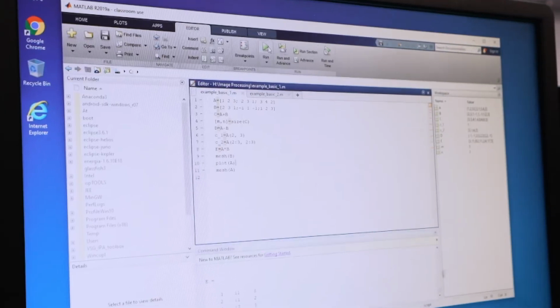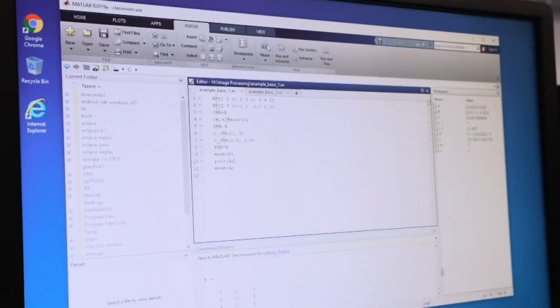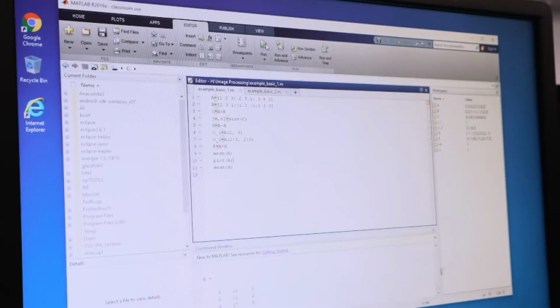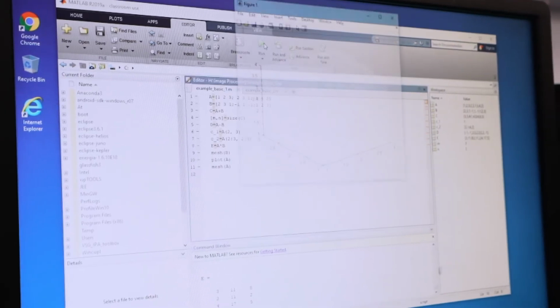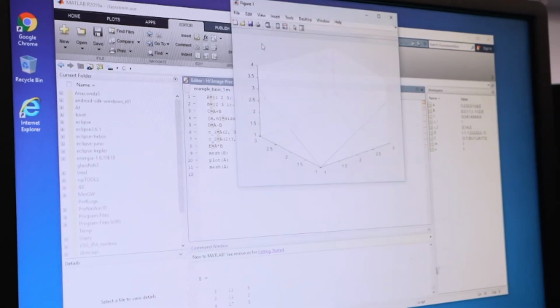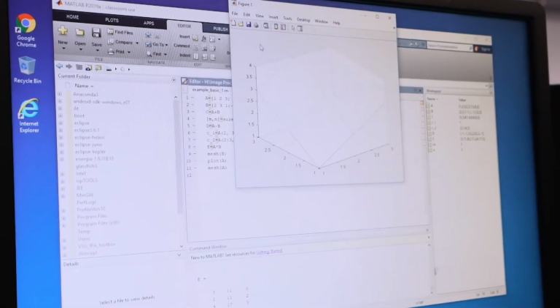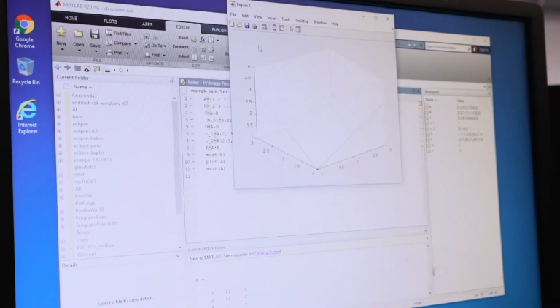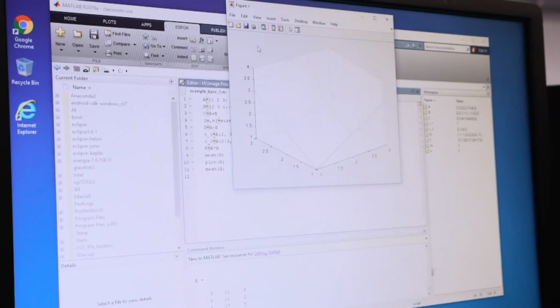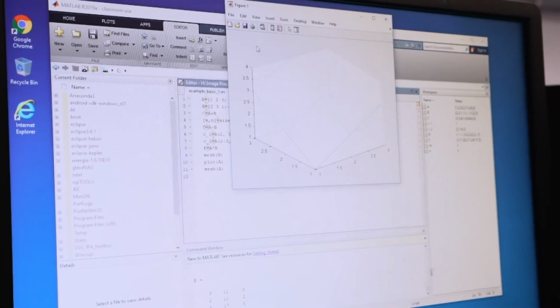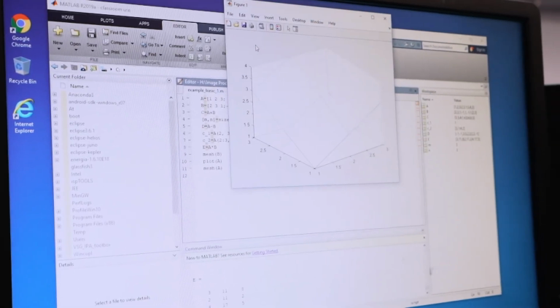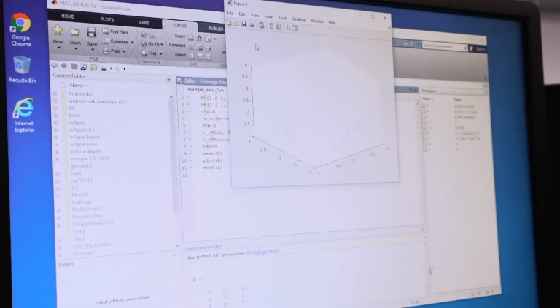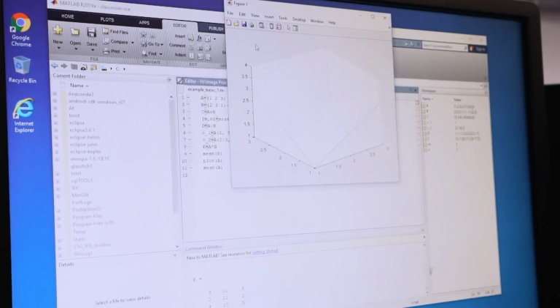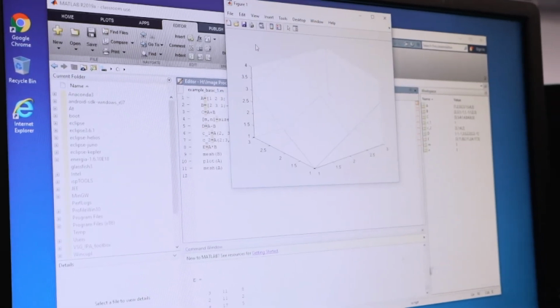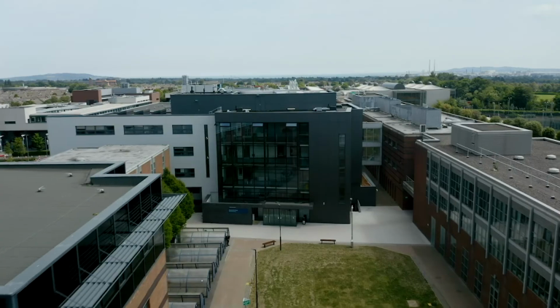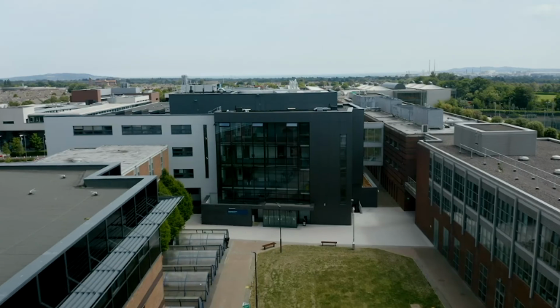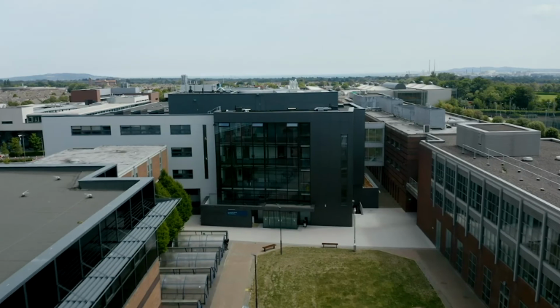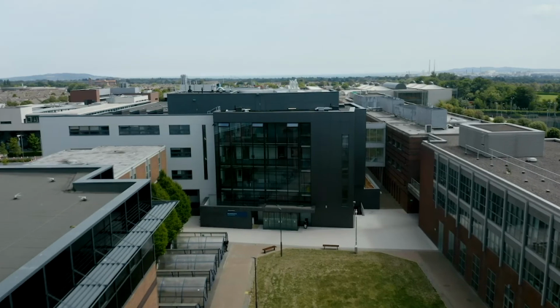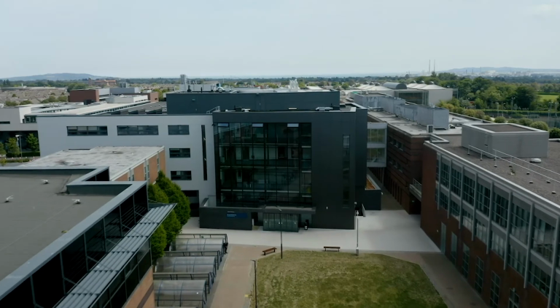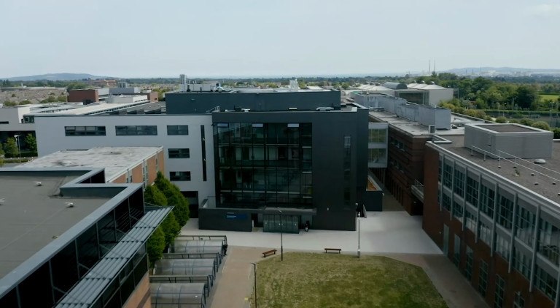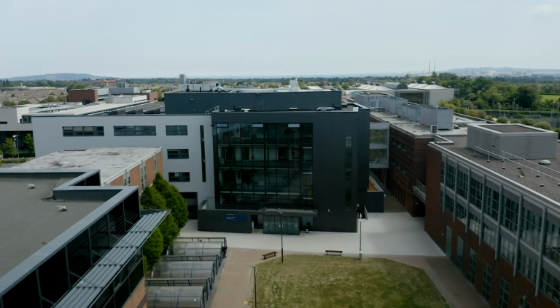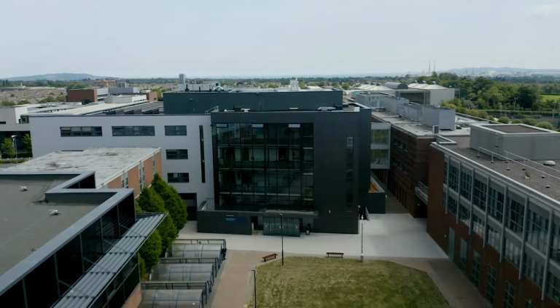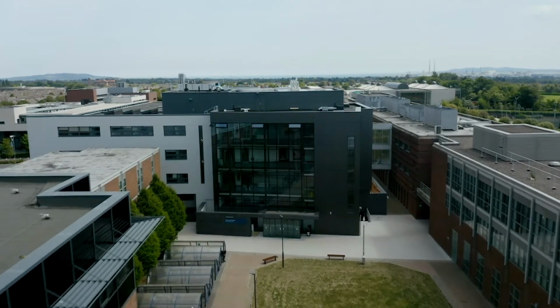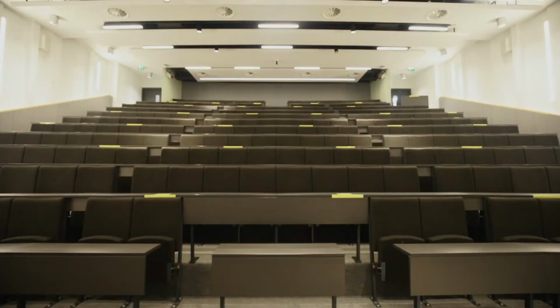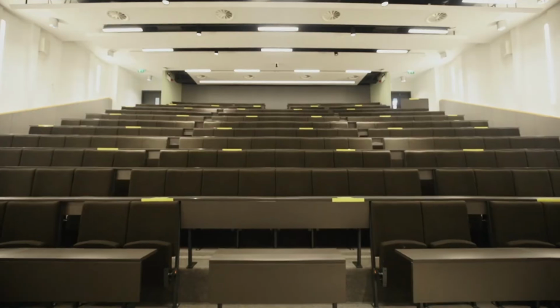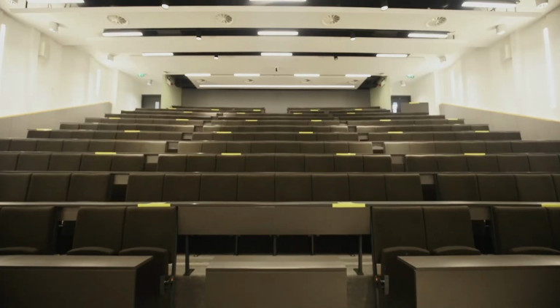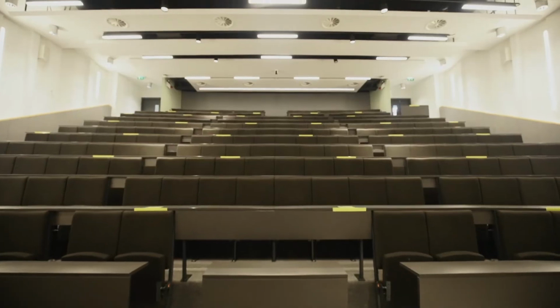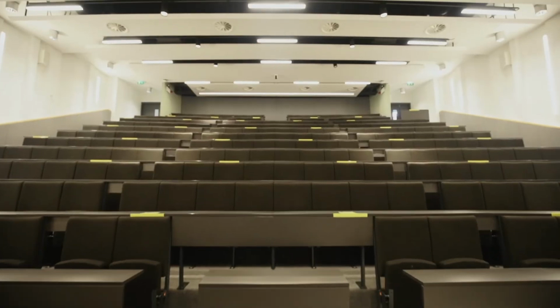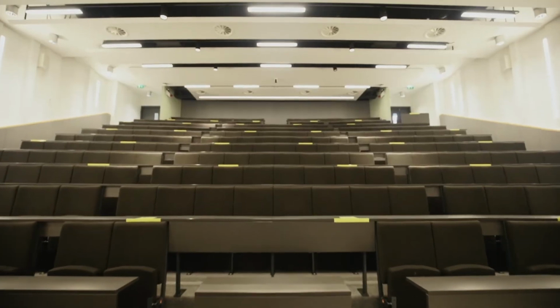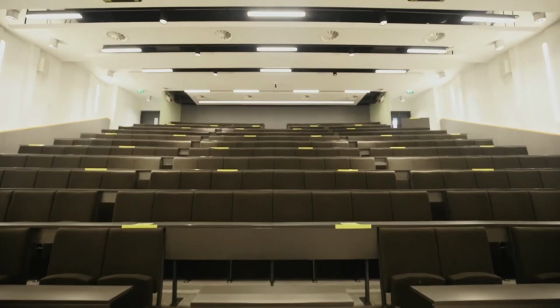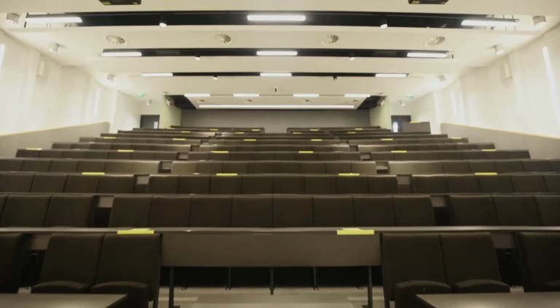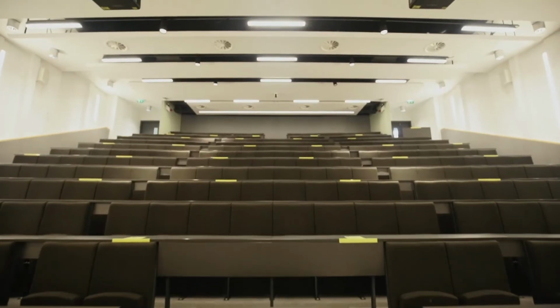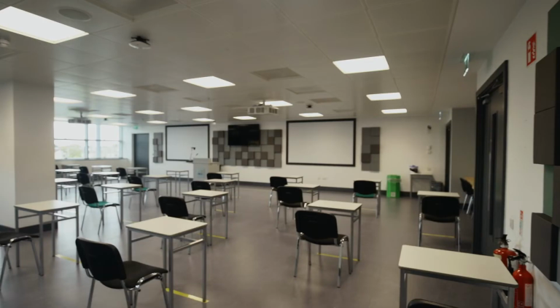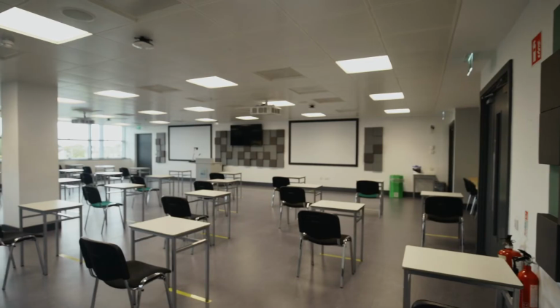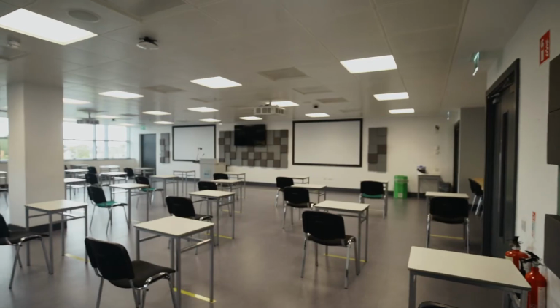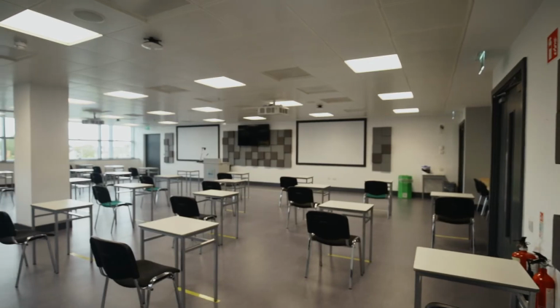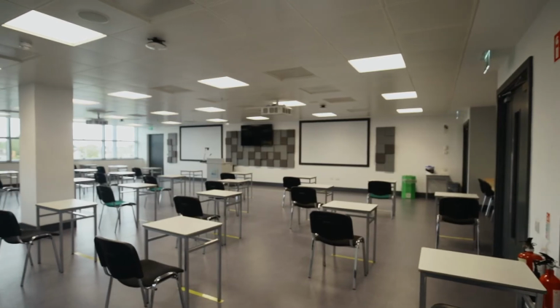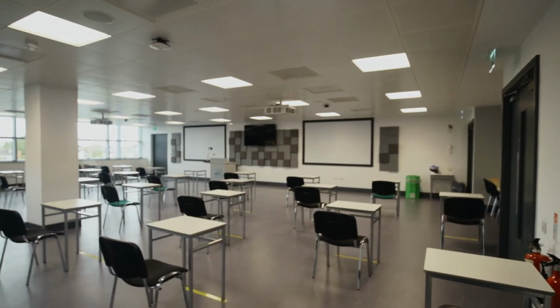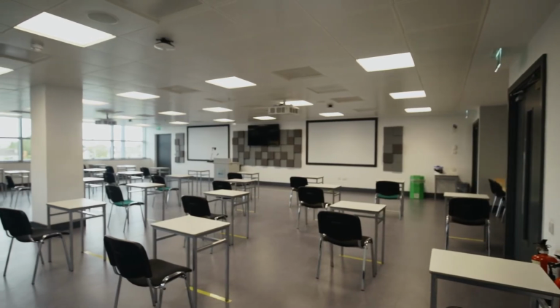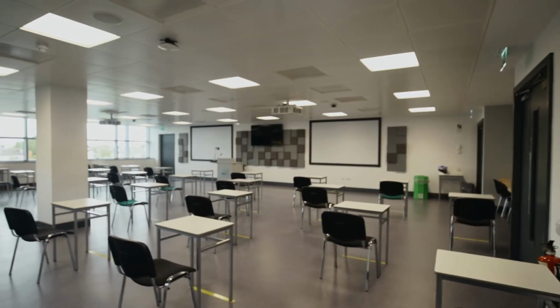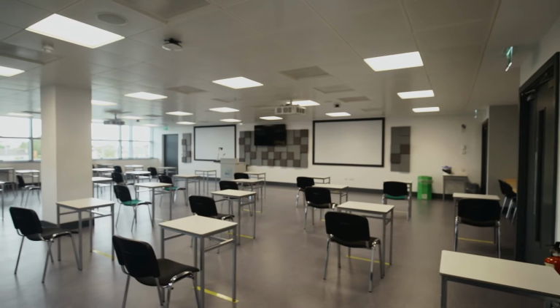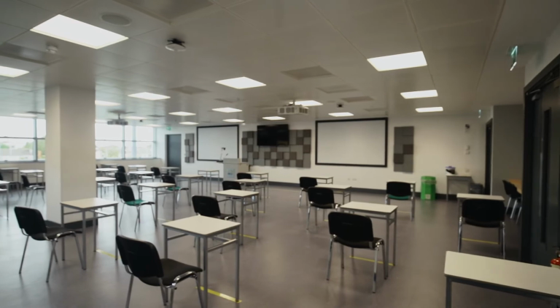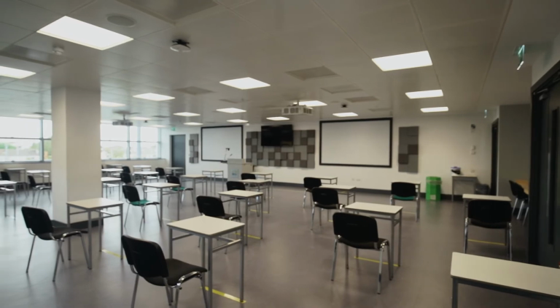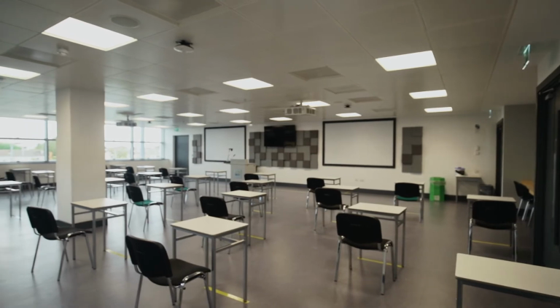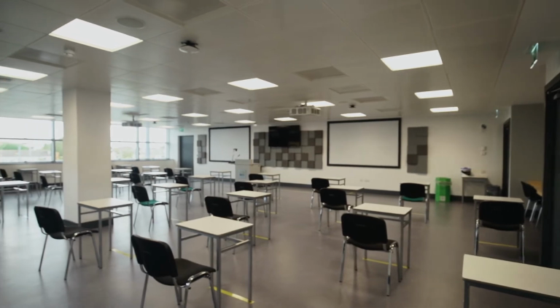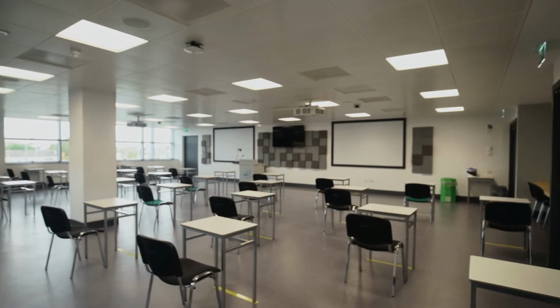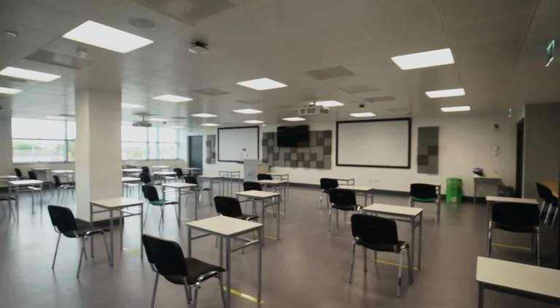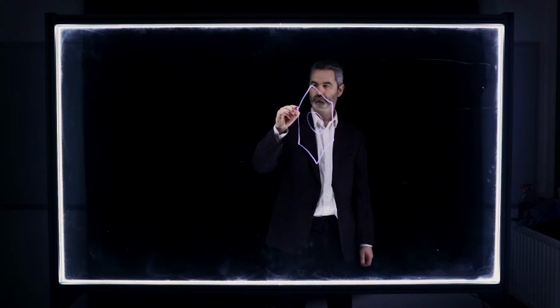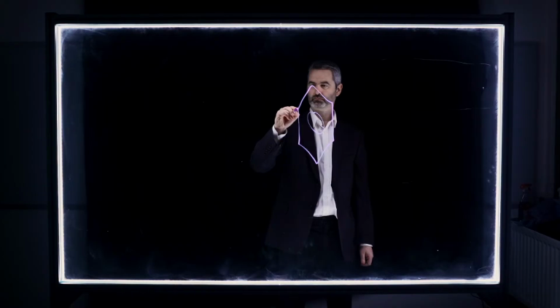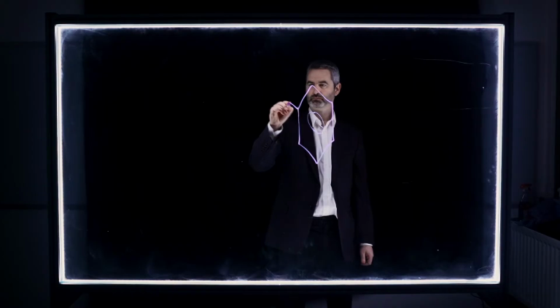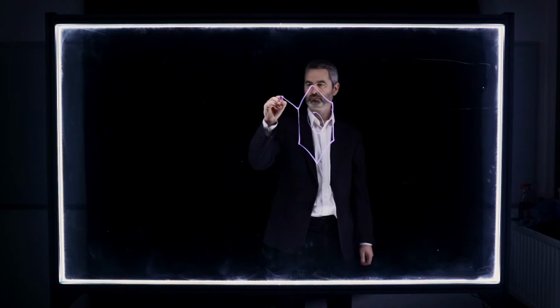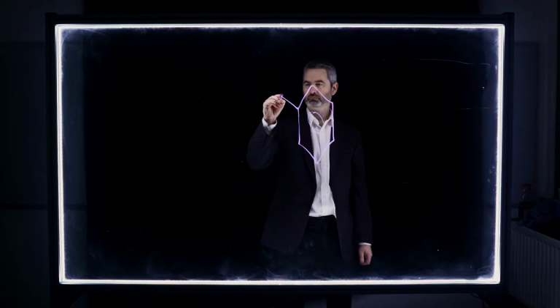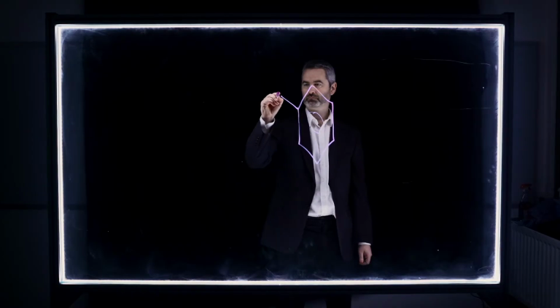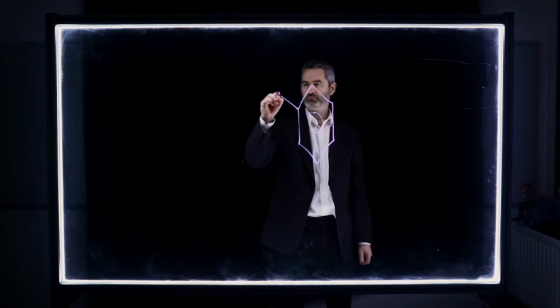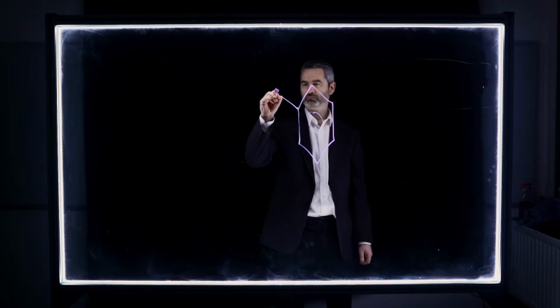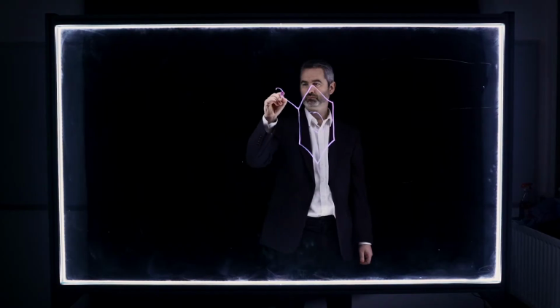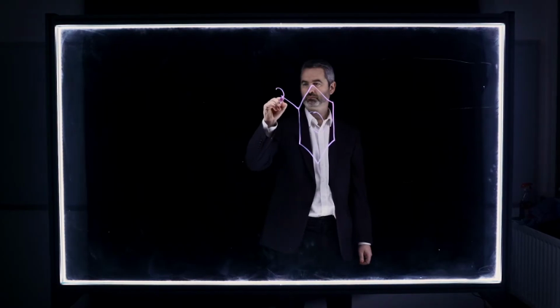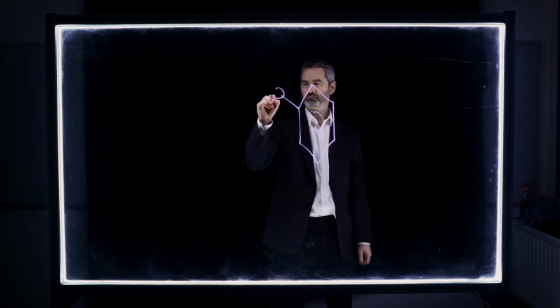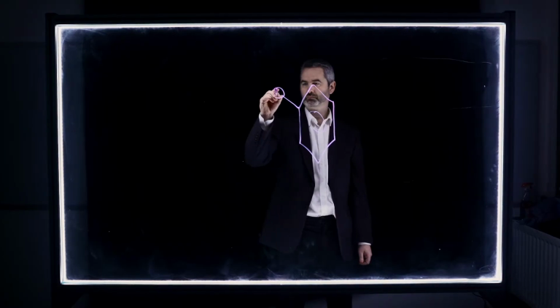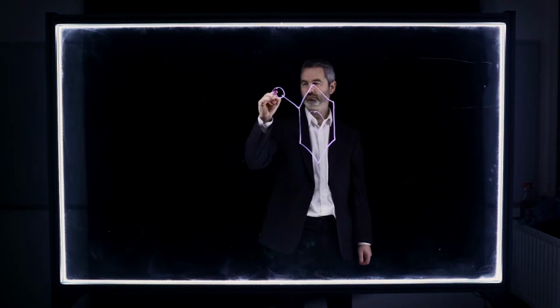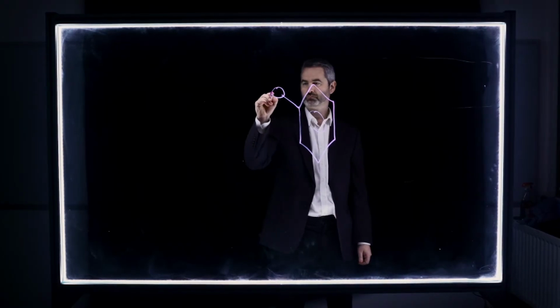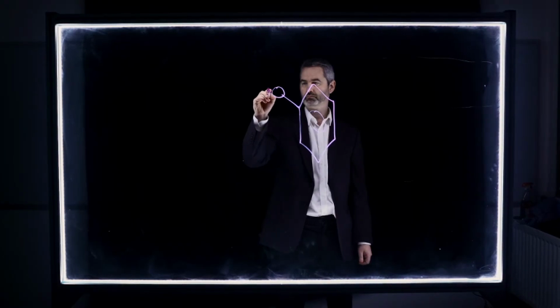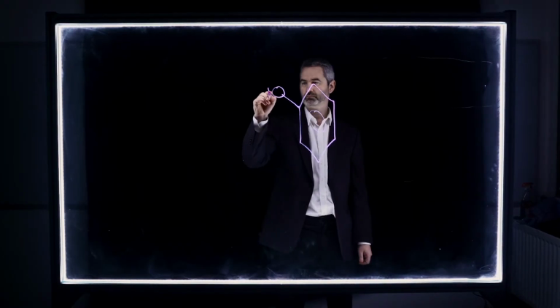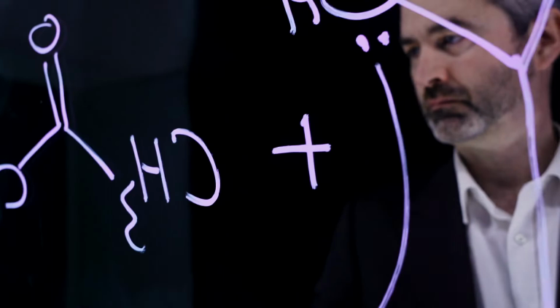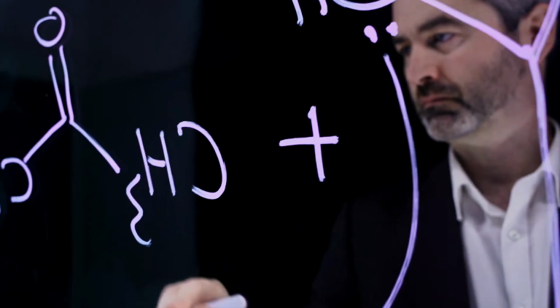We've recently added the Stokes extension with new lecture halls and classrooms, which are also fitted out with the latest equipment necessary for teaching online.